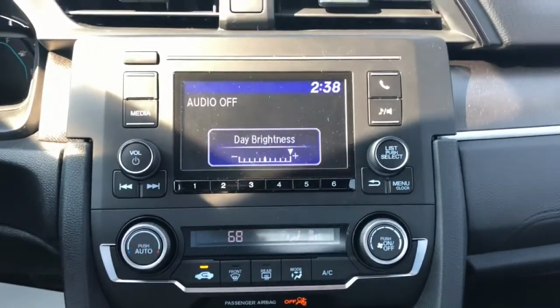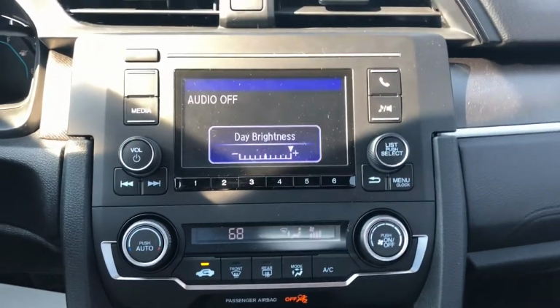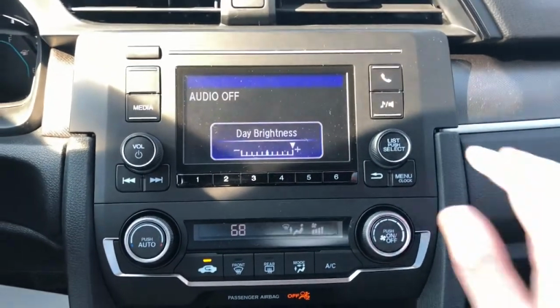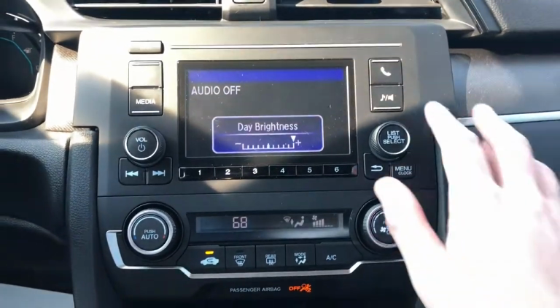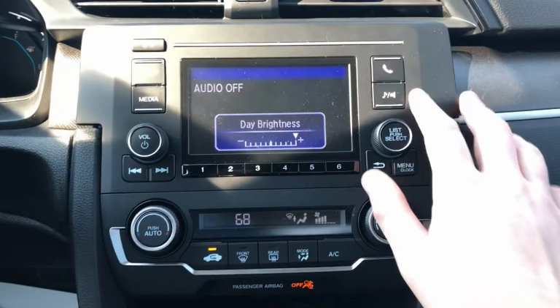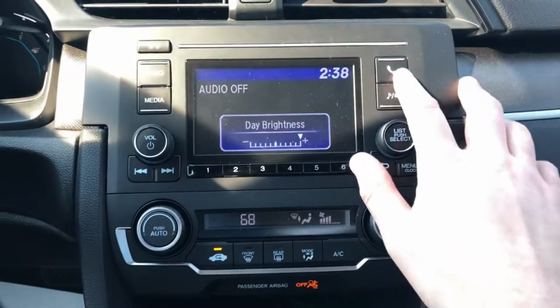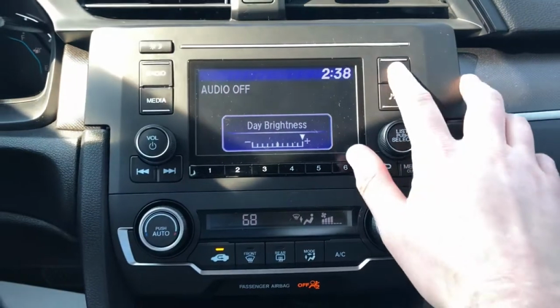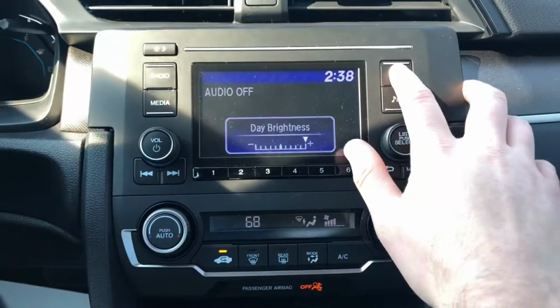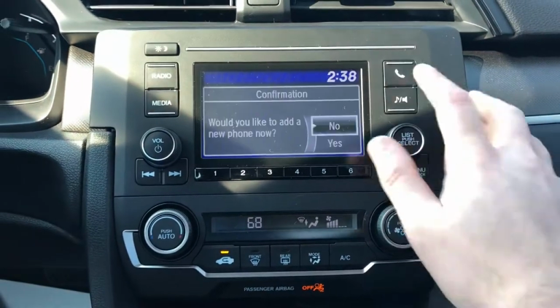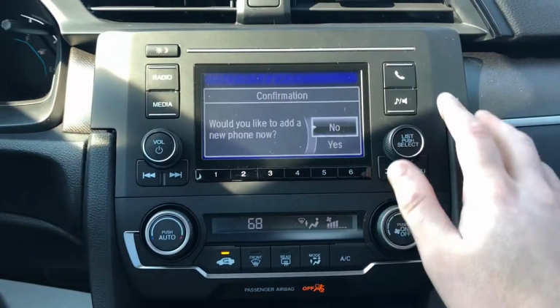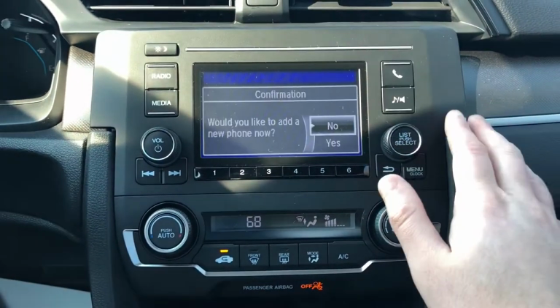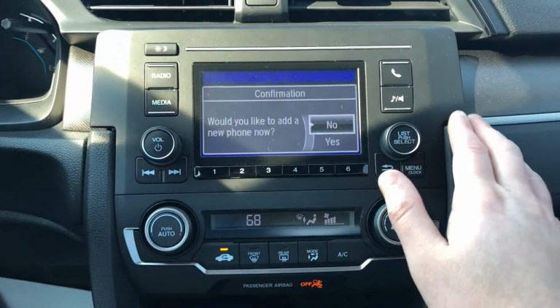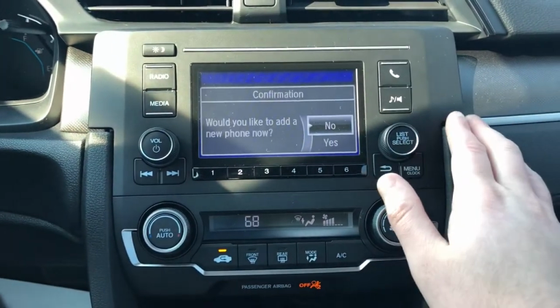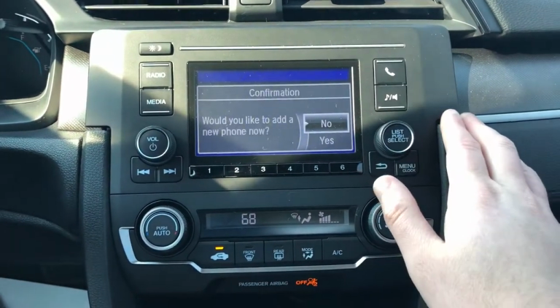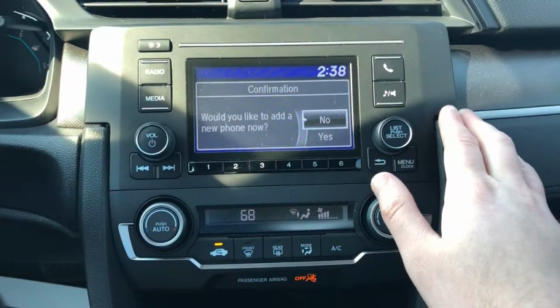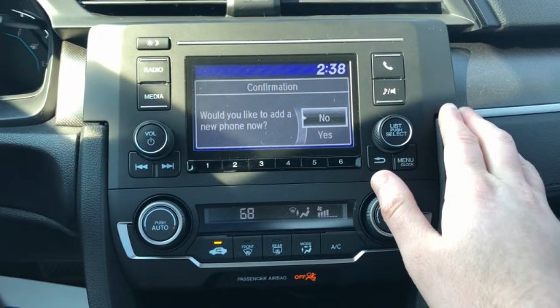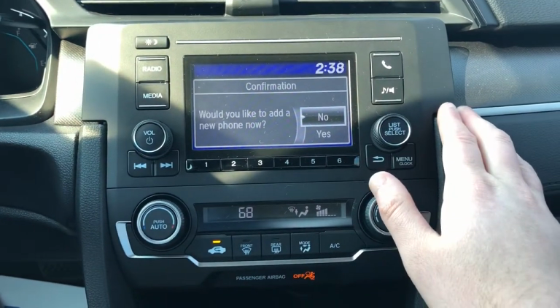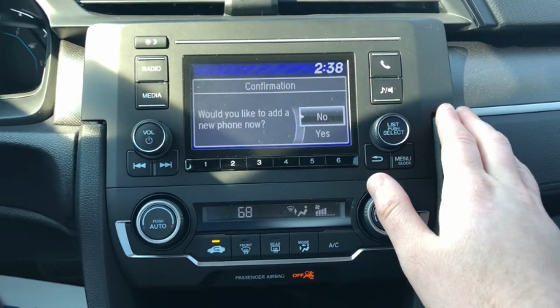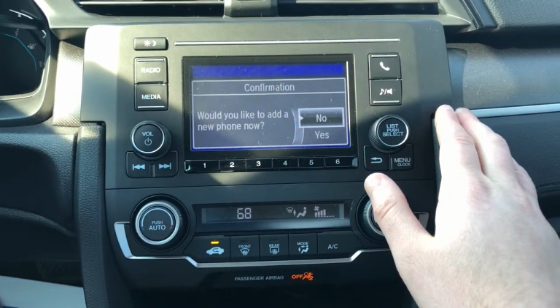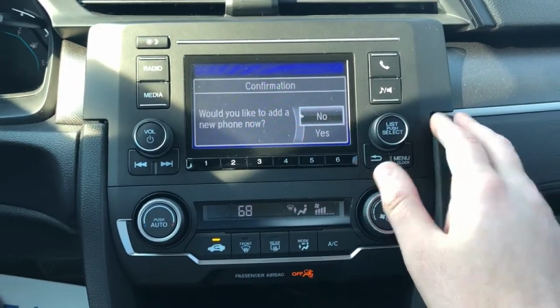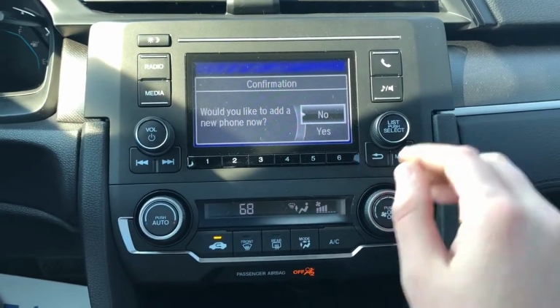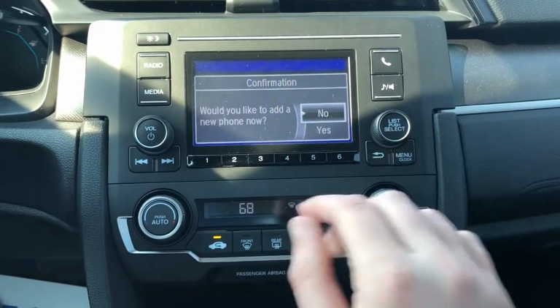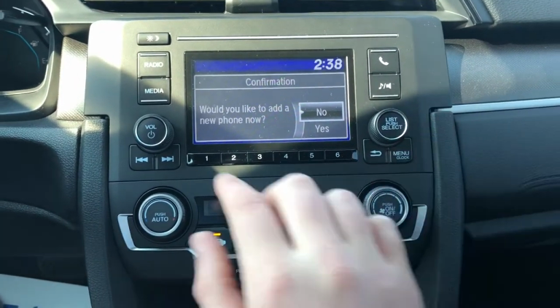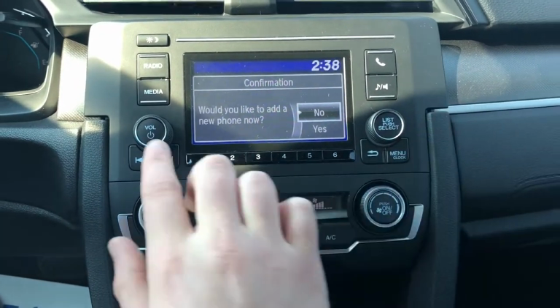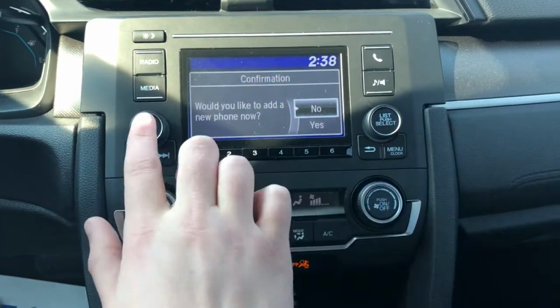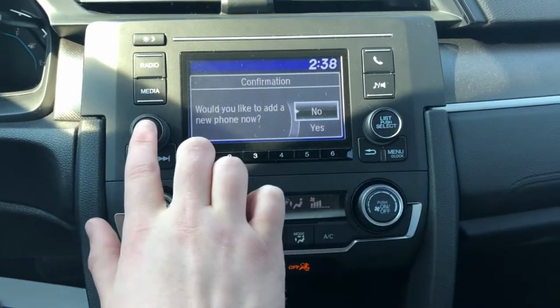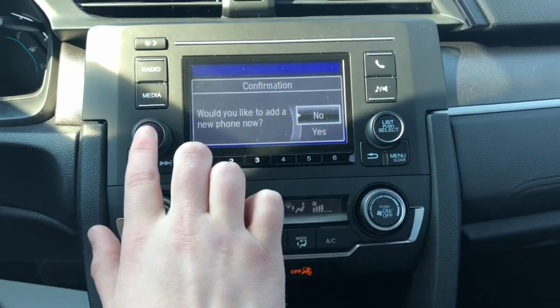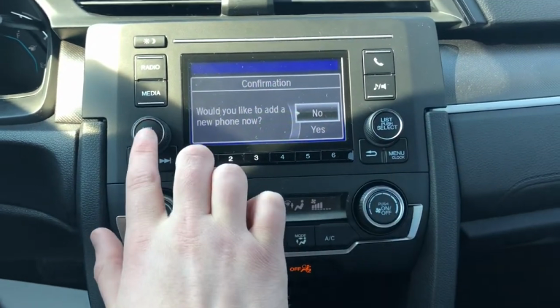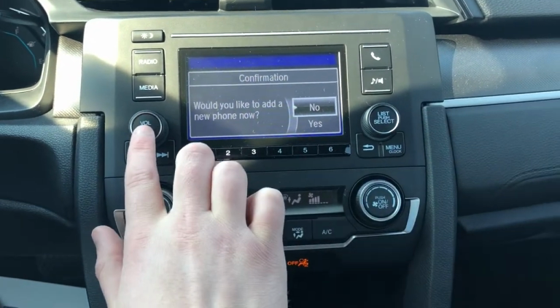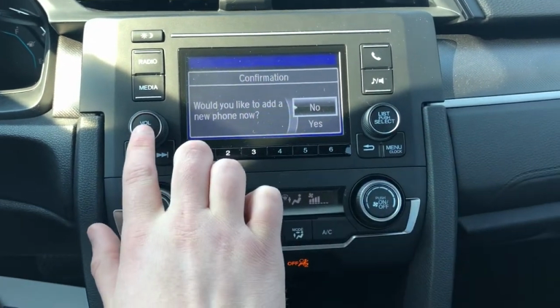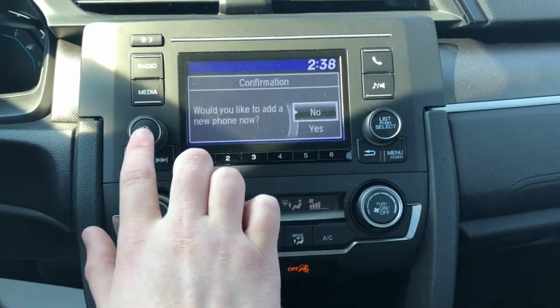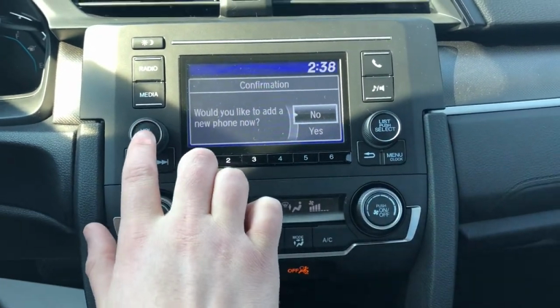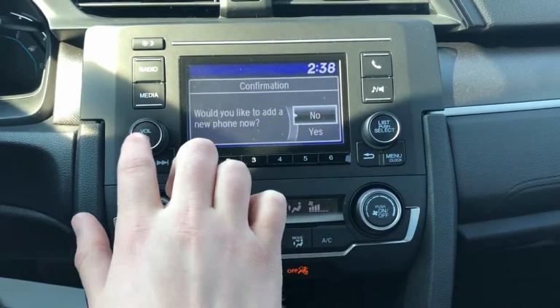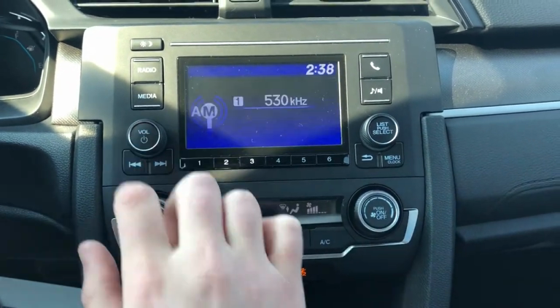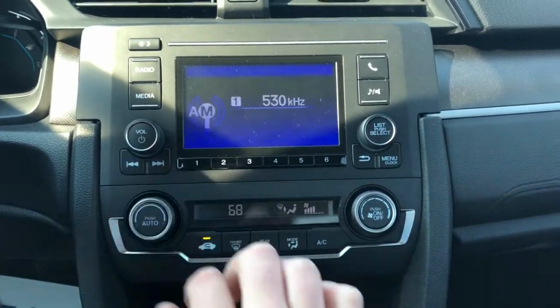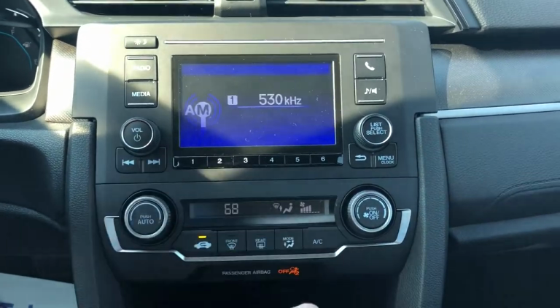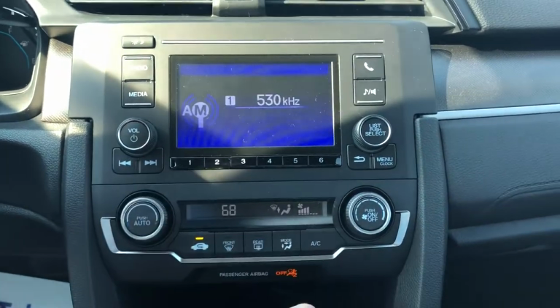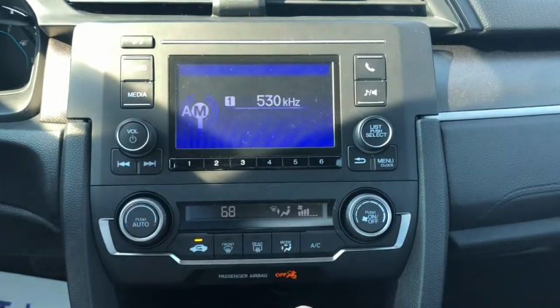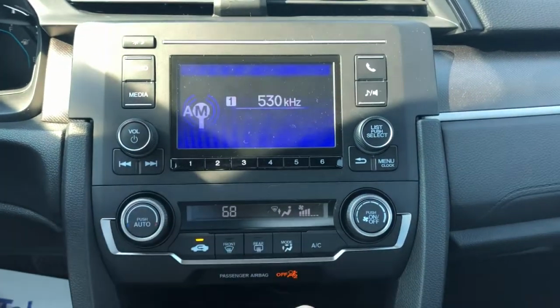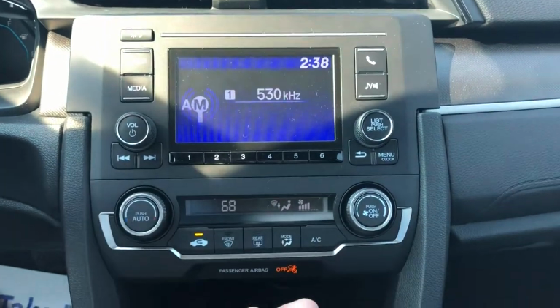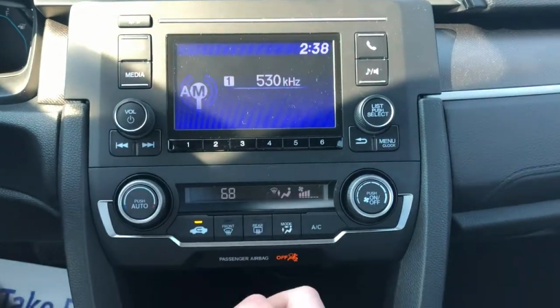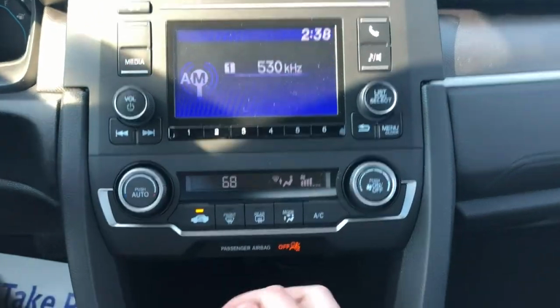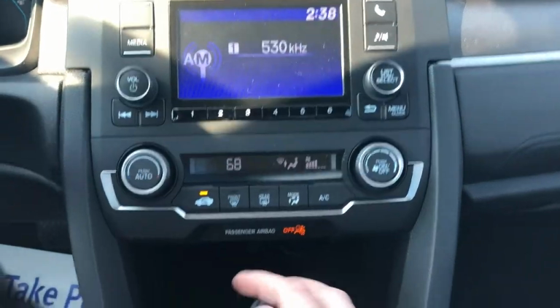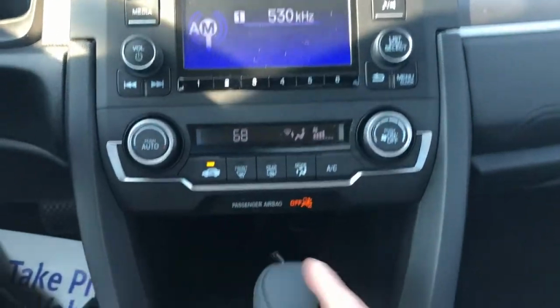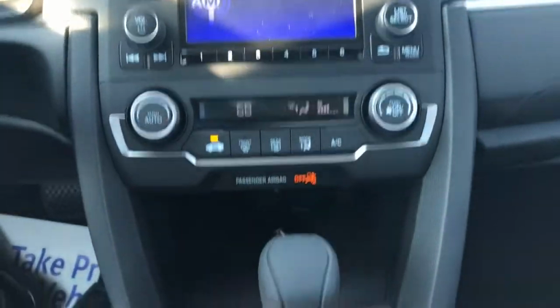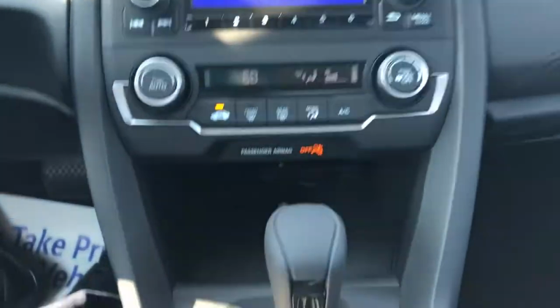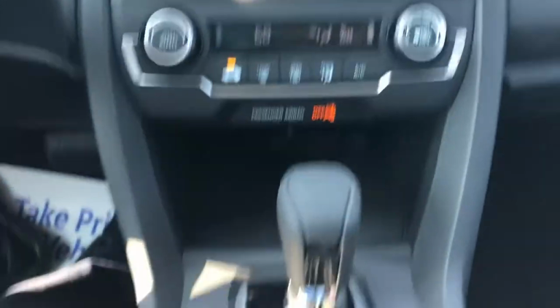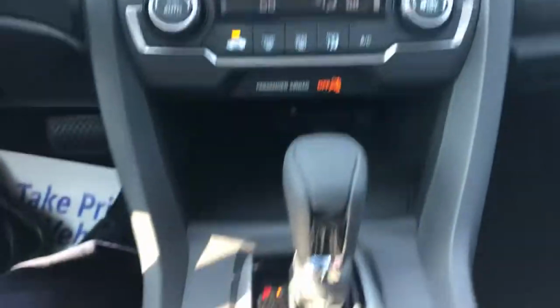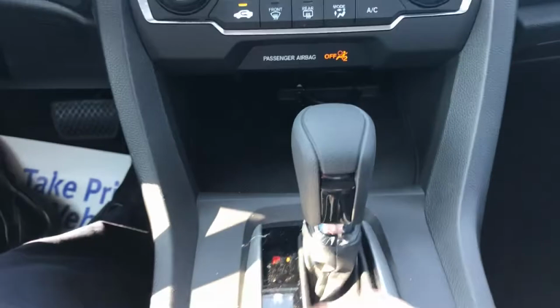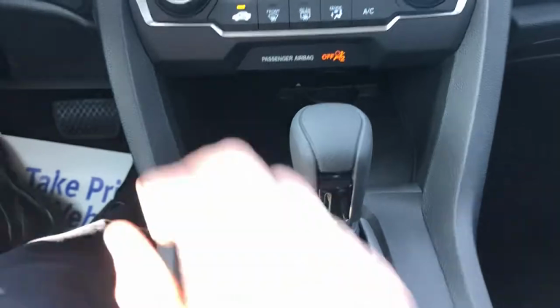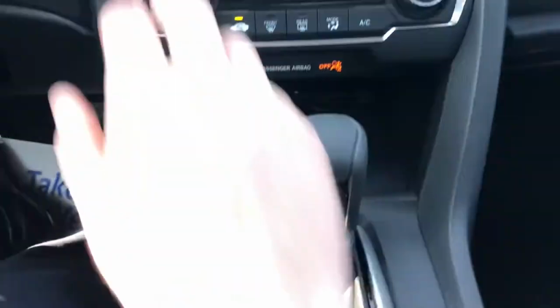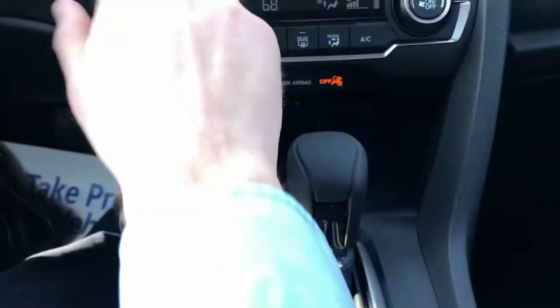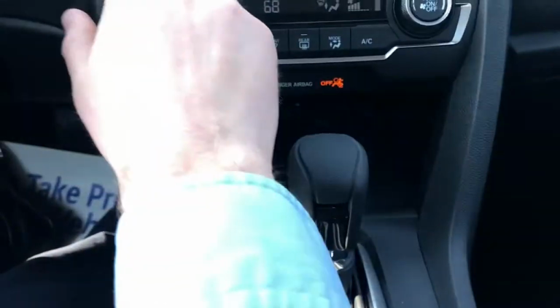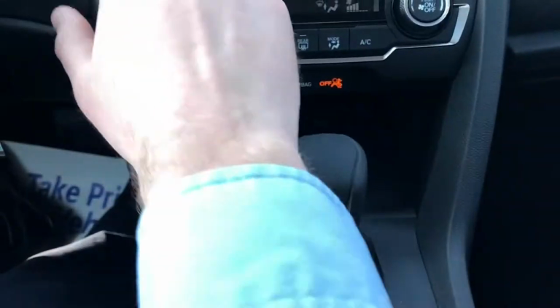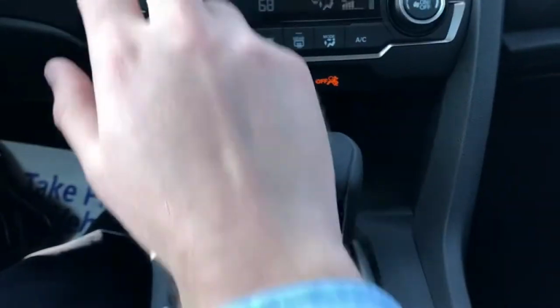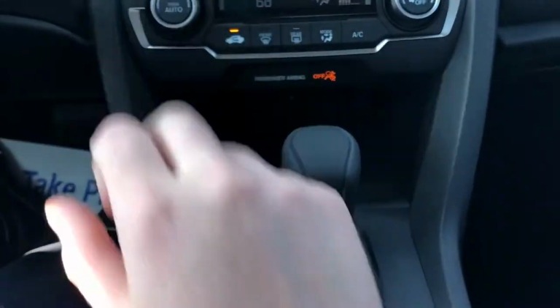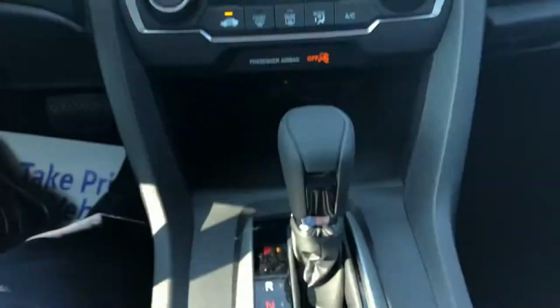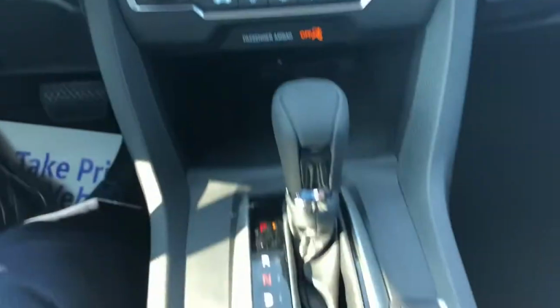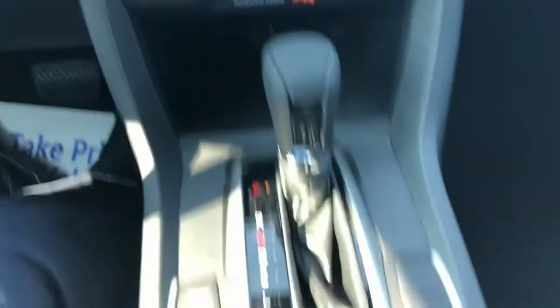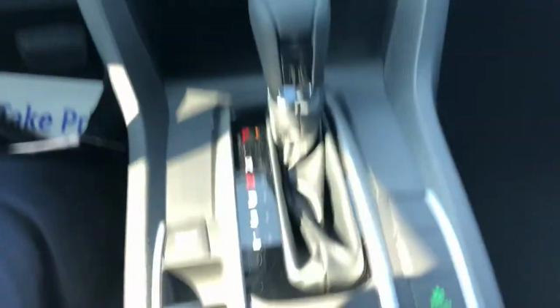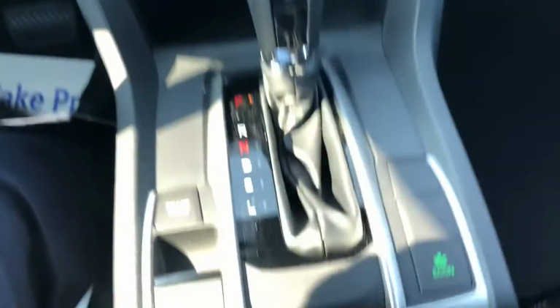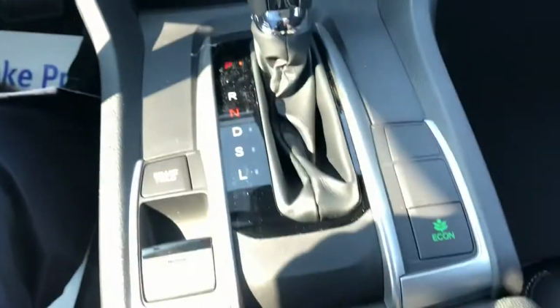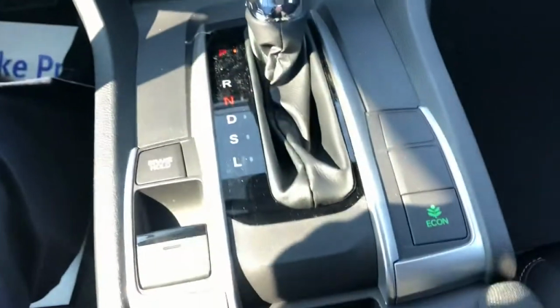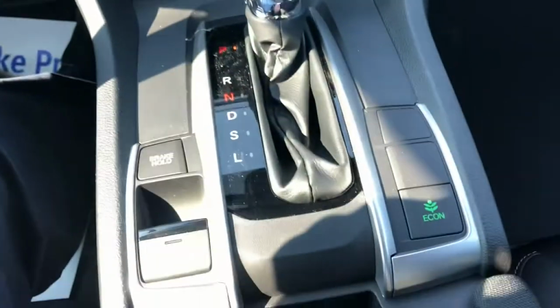Hands-free for your phone — you can pair up to six different phones.